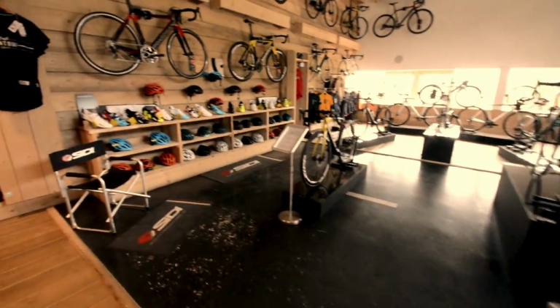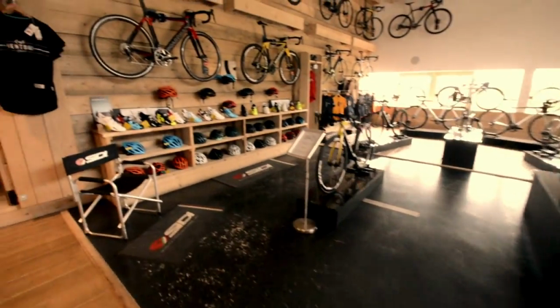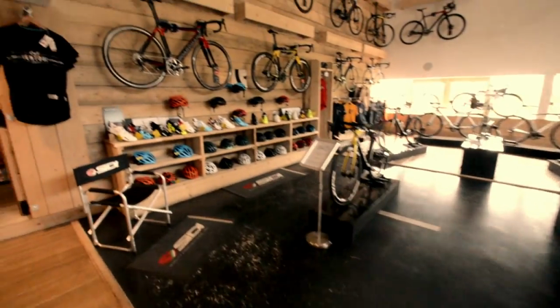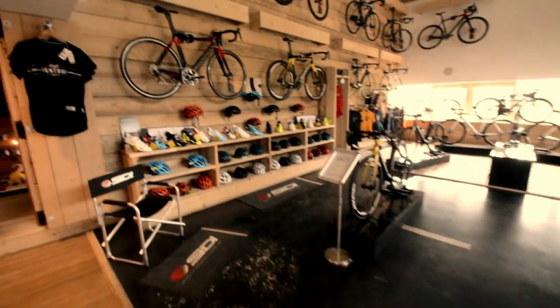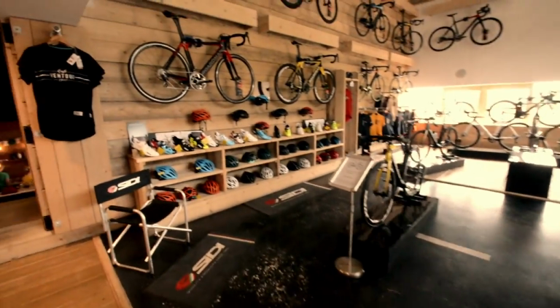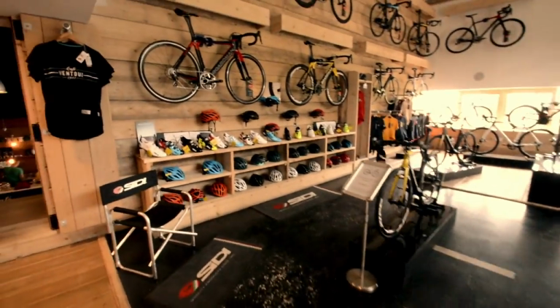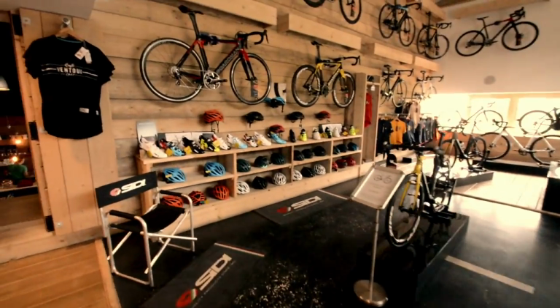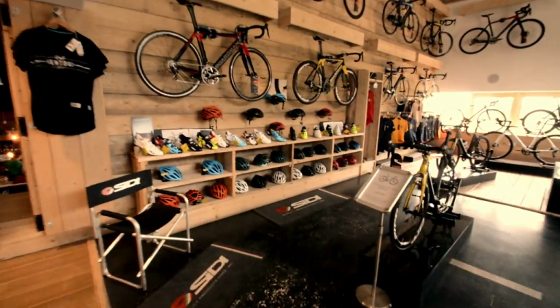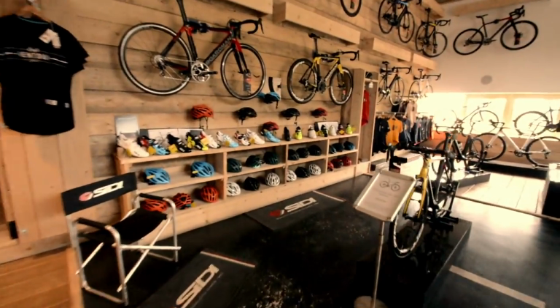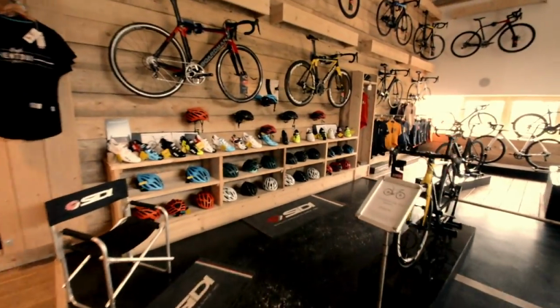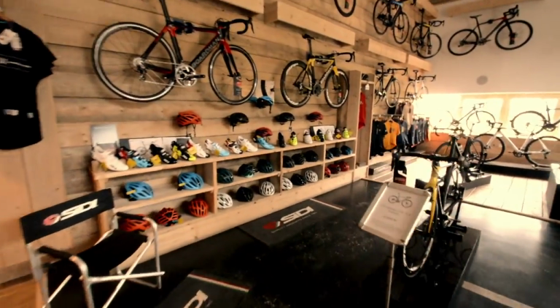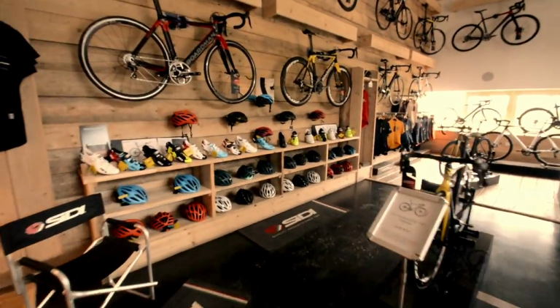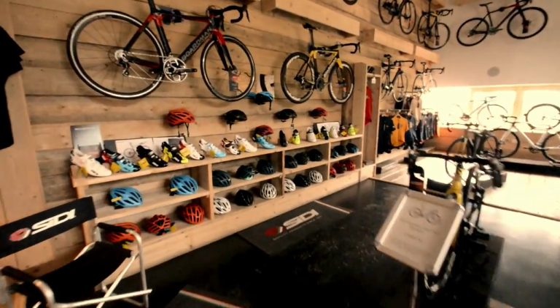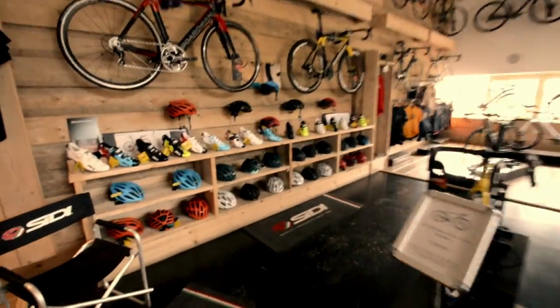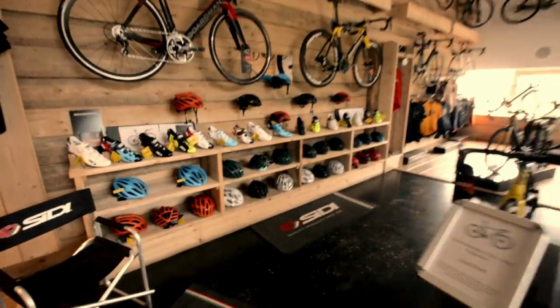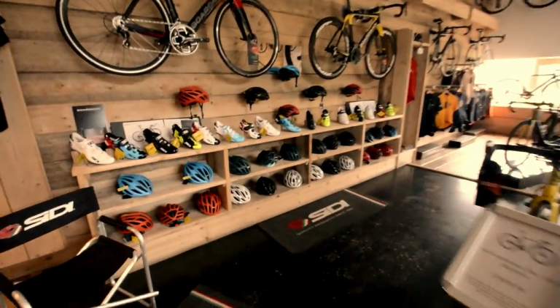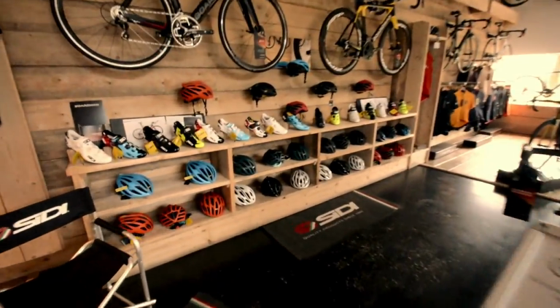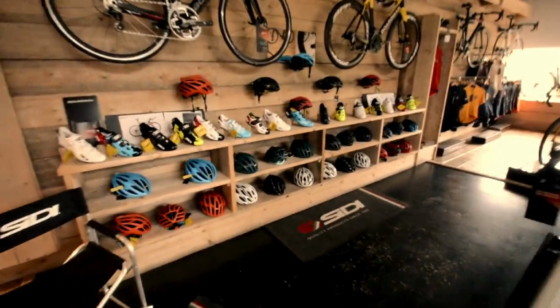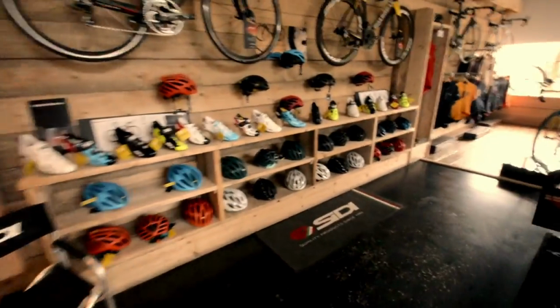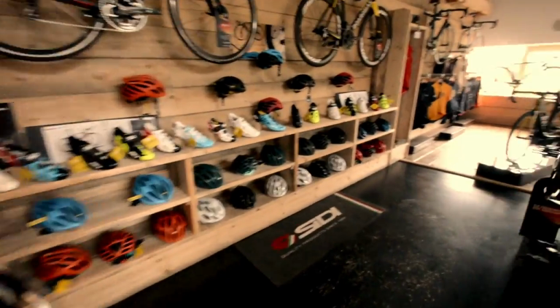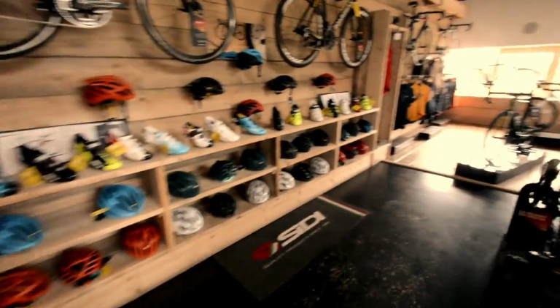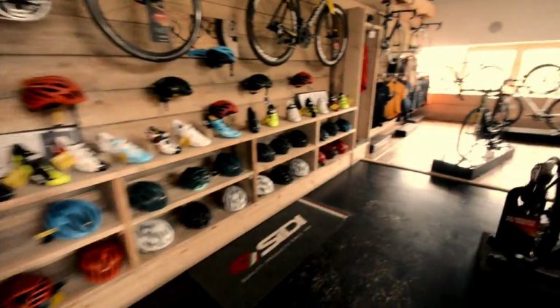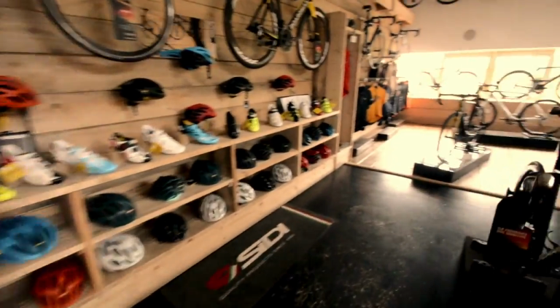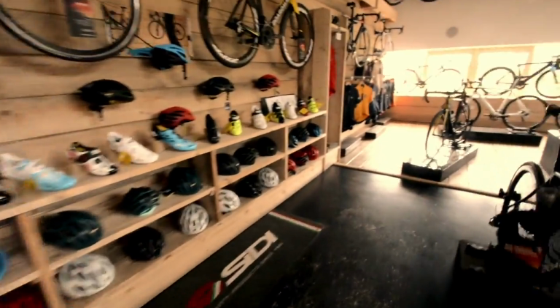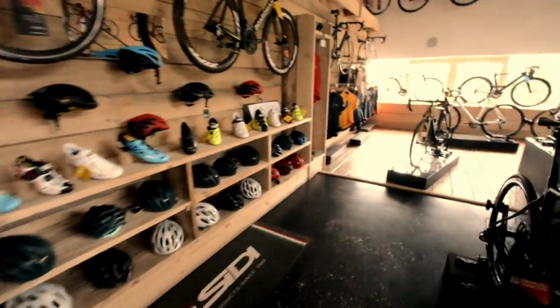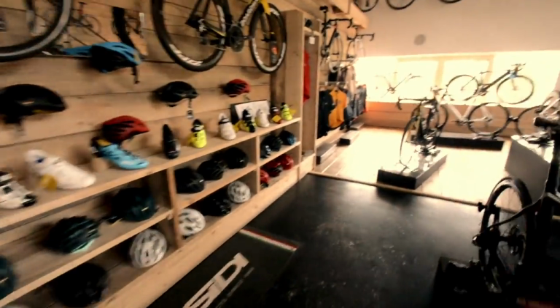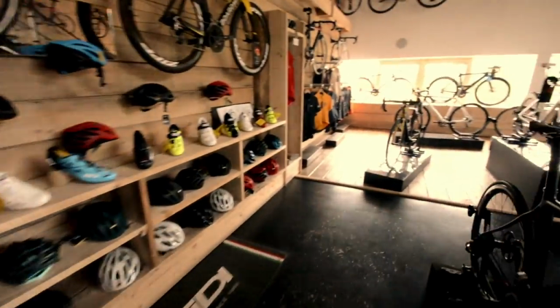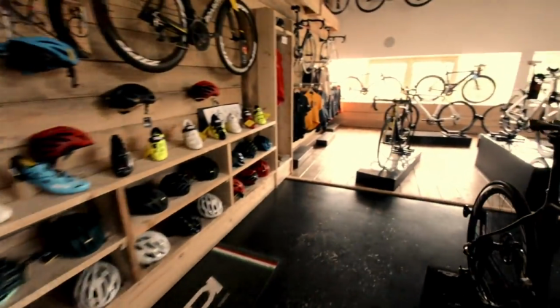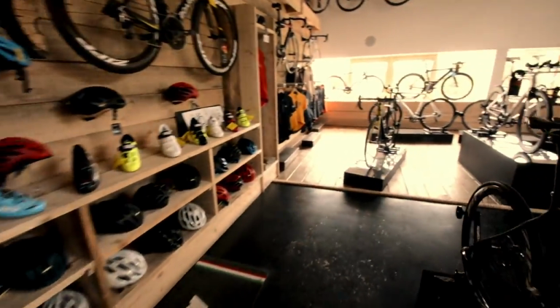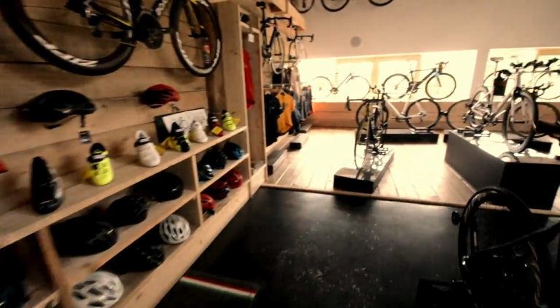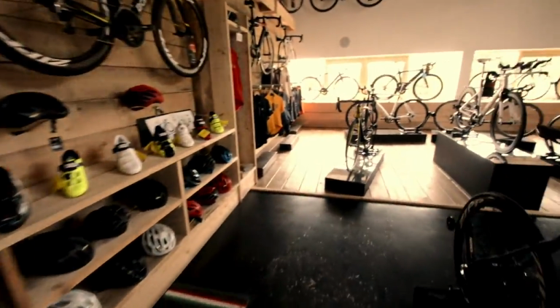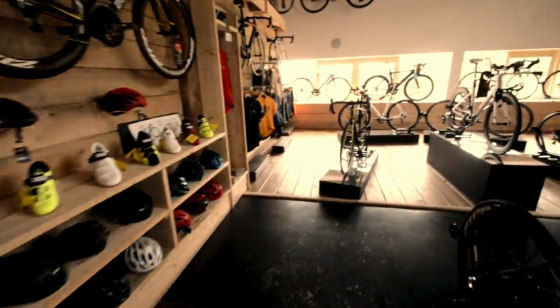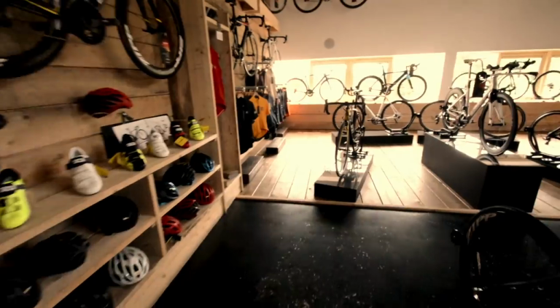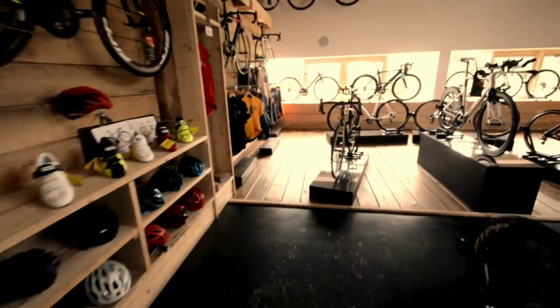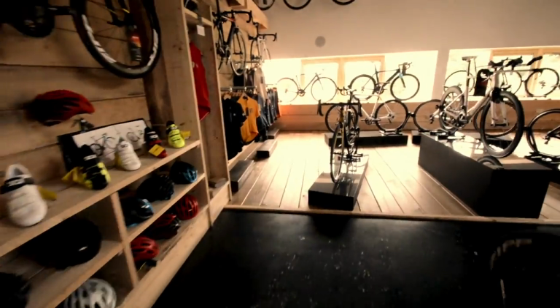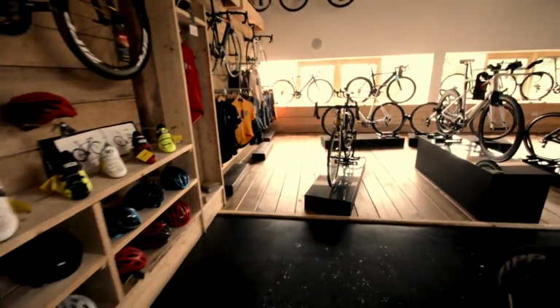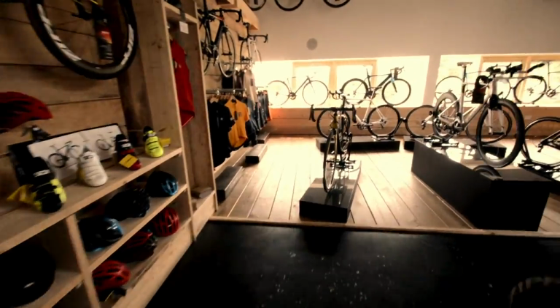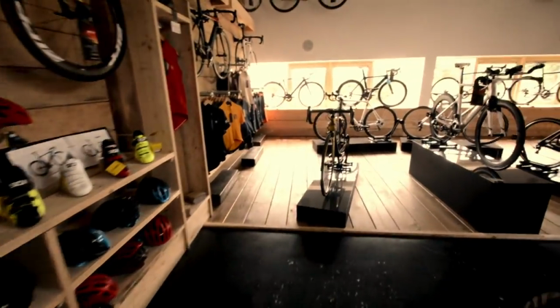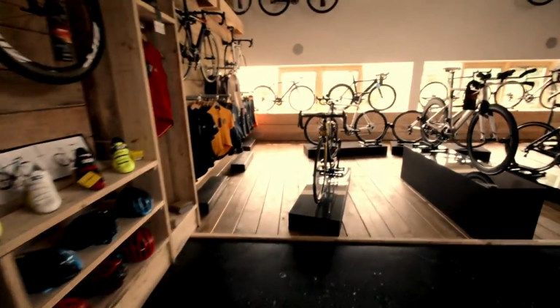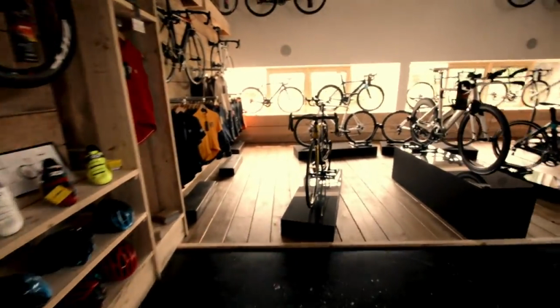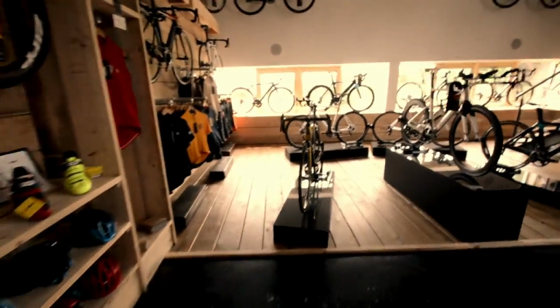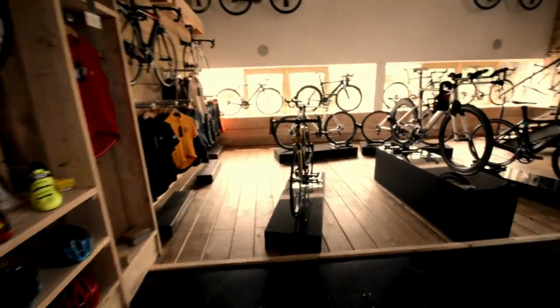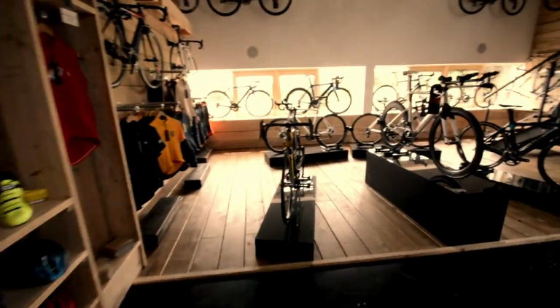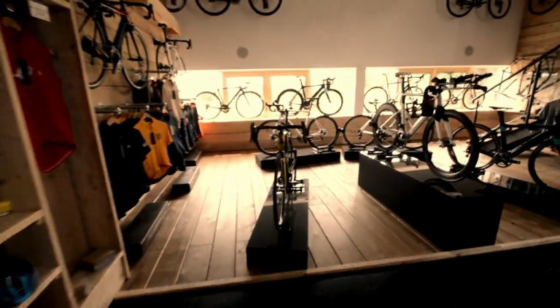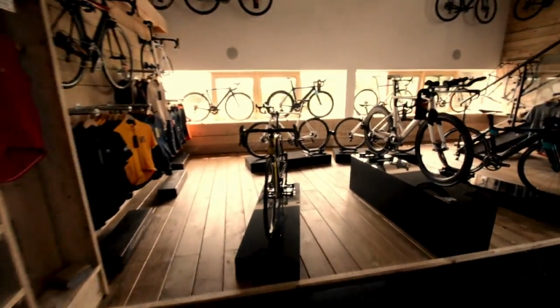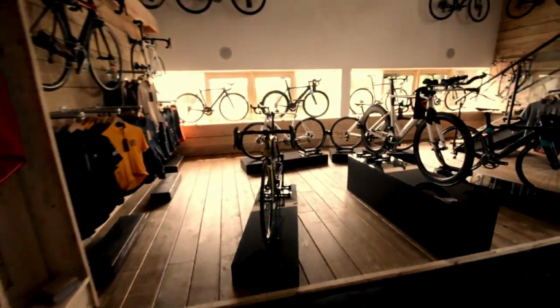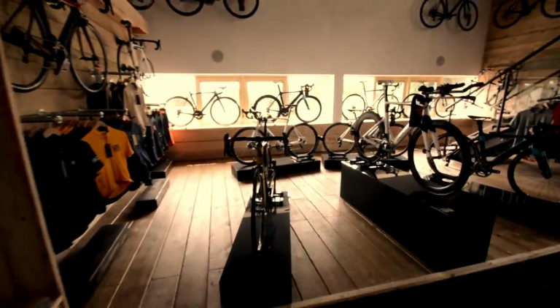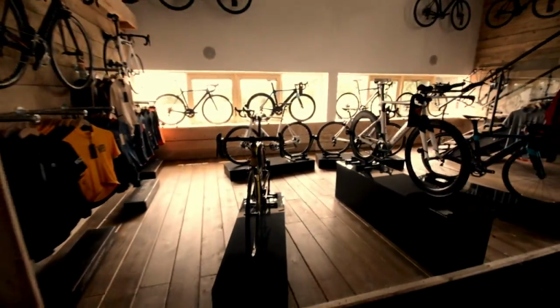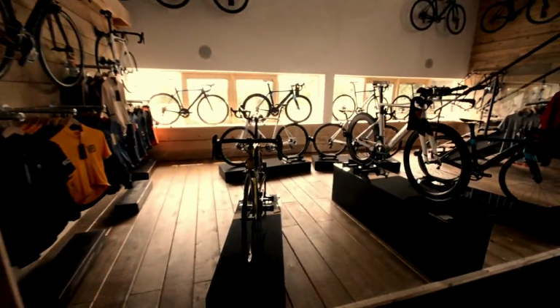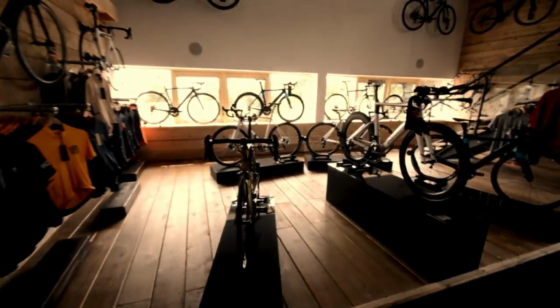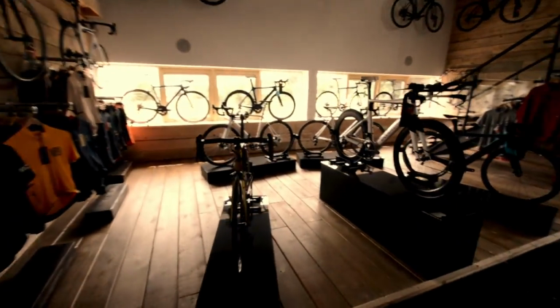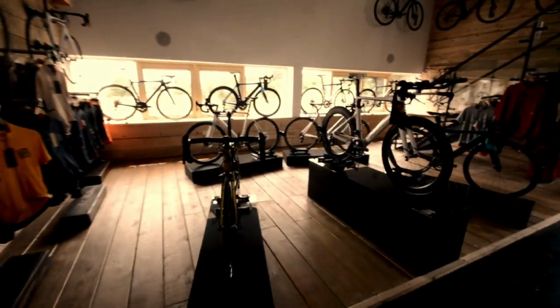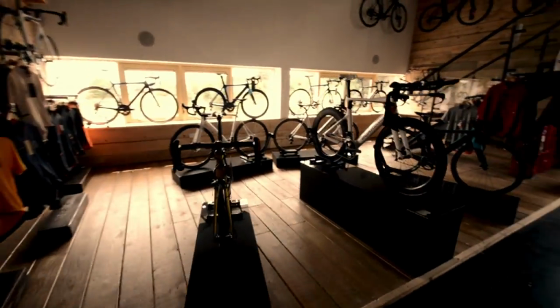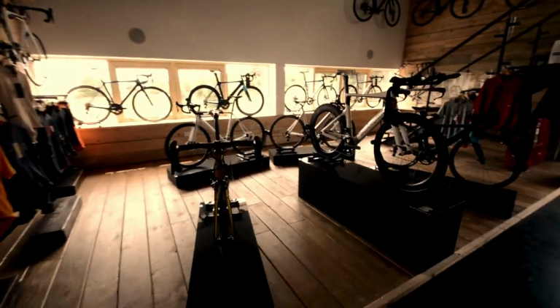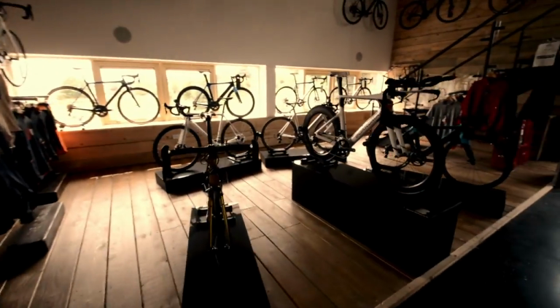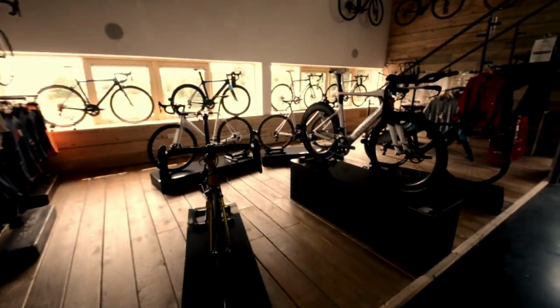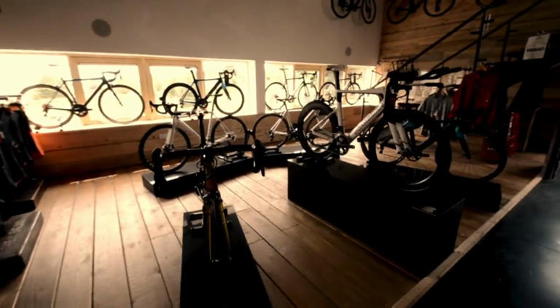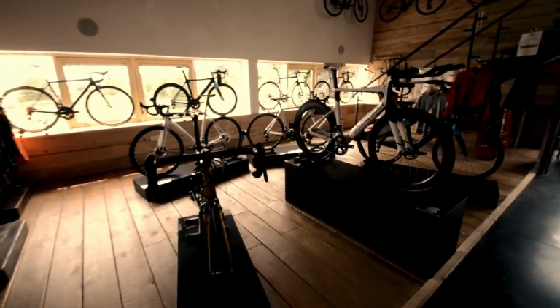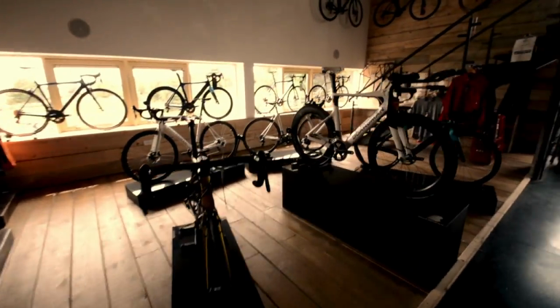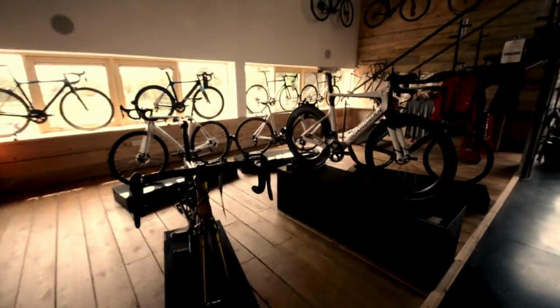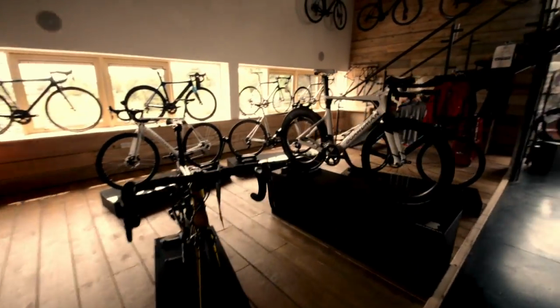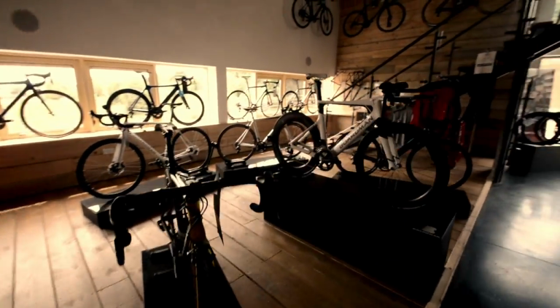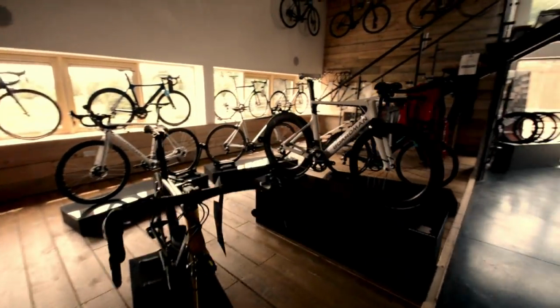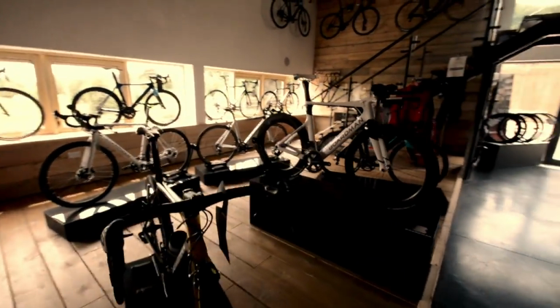Let's take a little bit of a tour of the retail experience center. So we've got city shoes, Mavic helmets, and then the rest of the Boardman range.